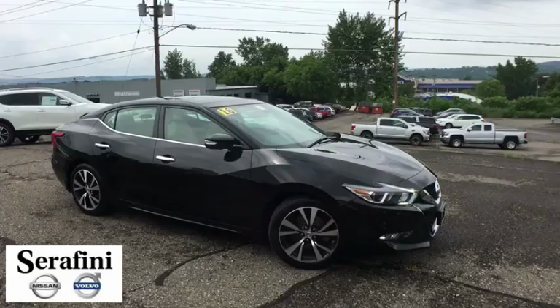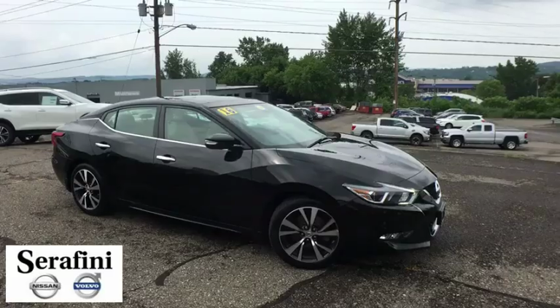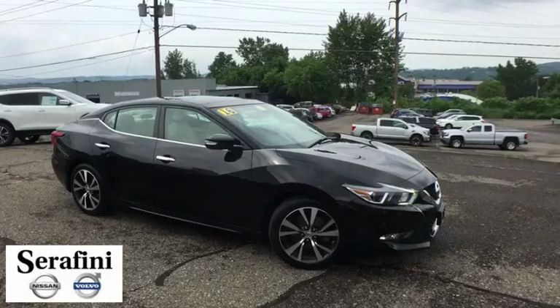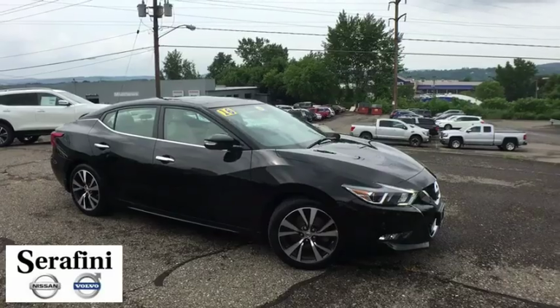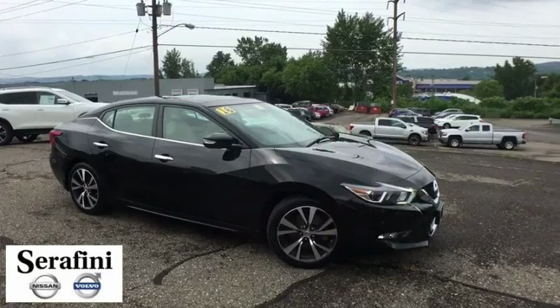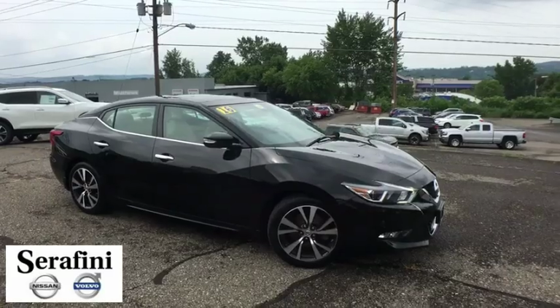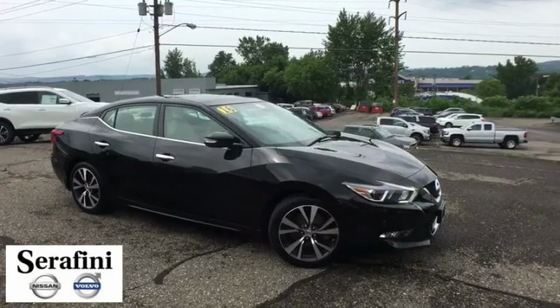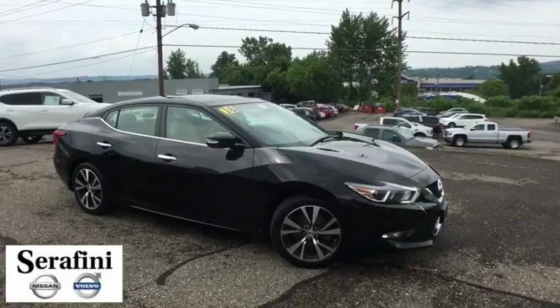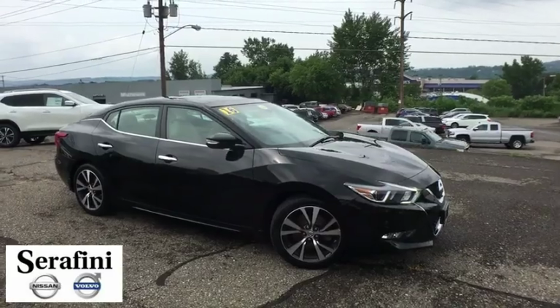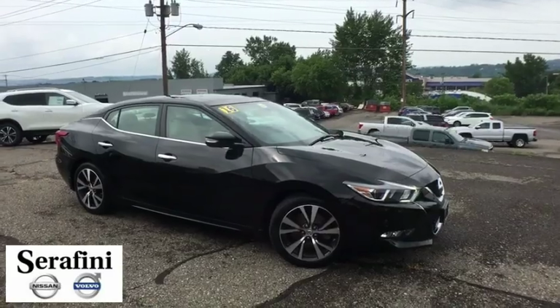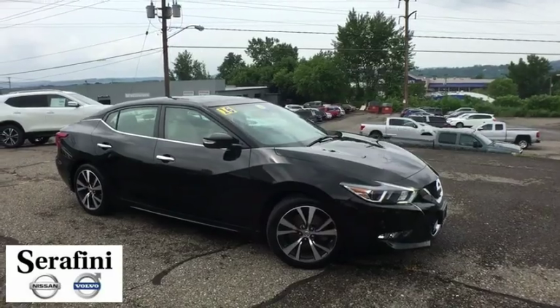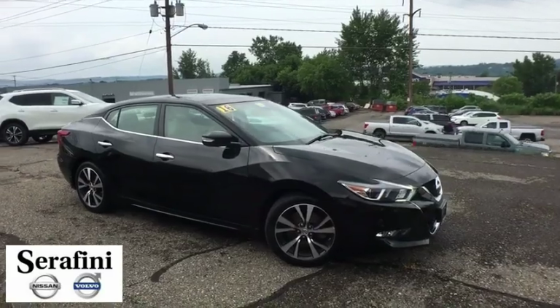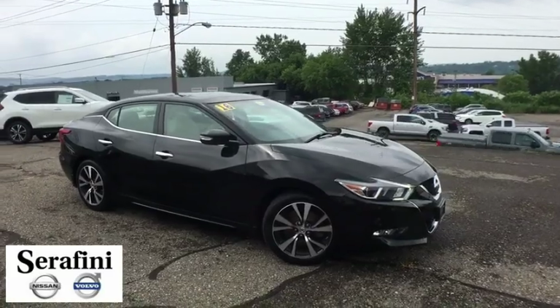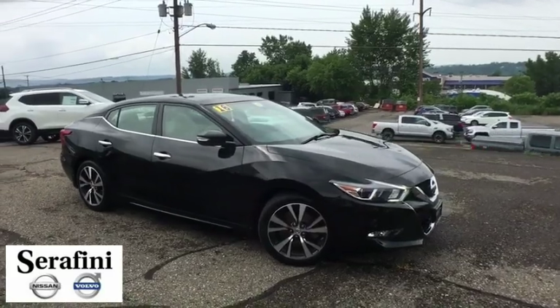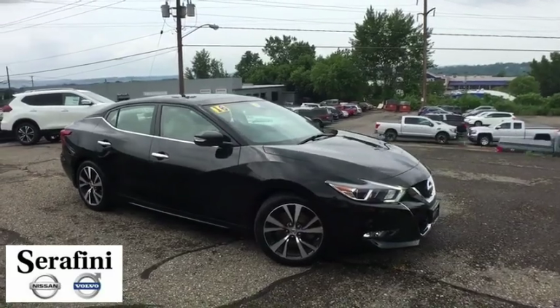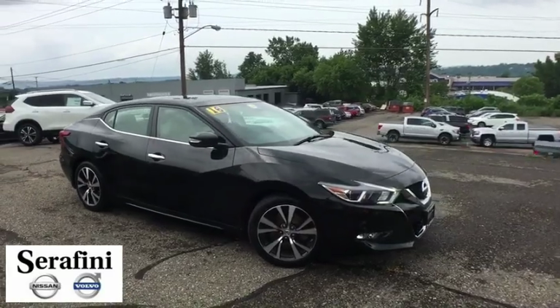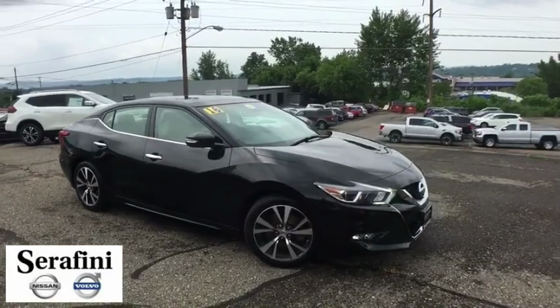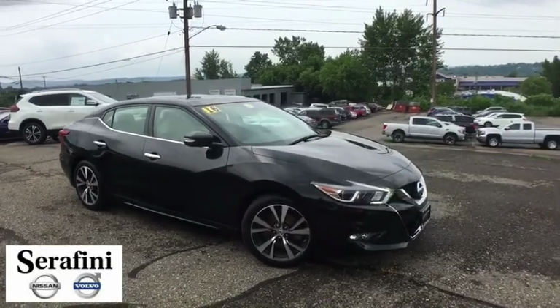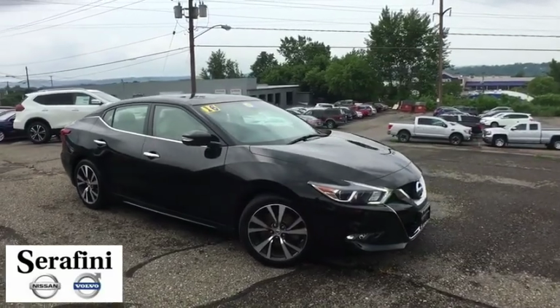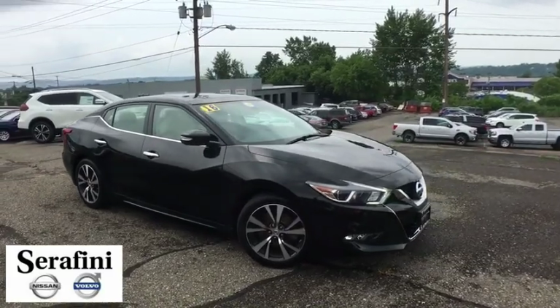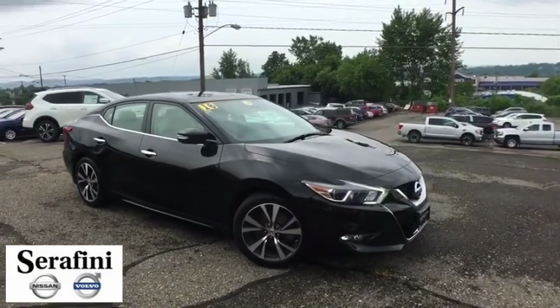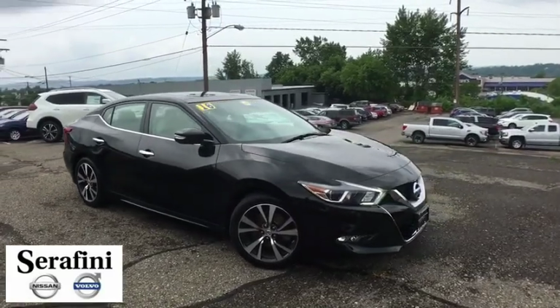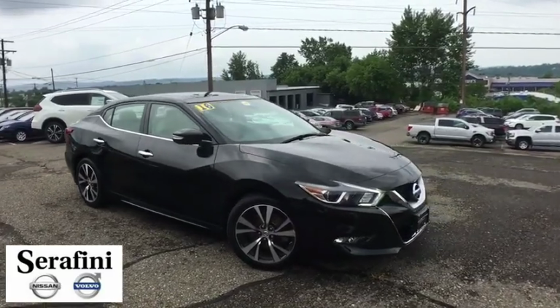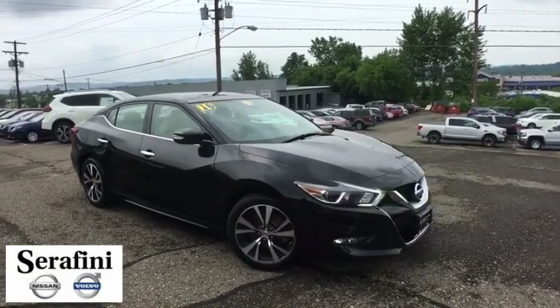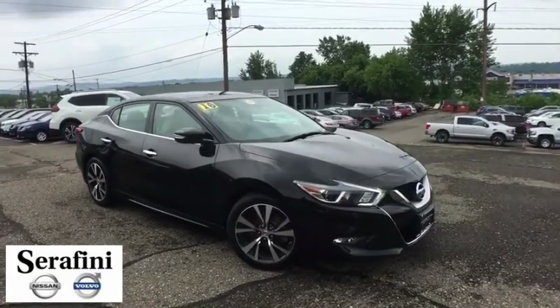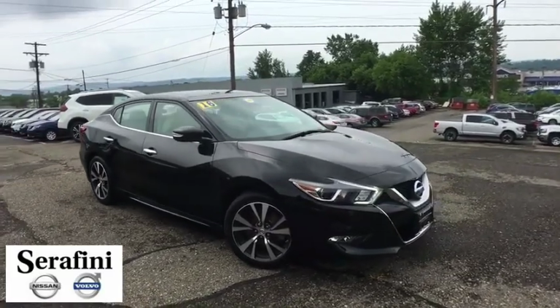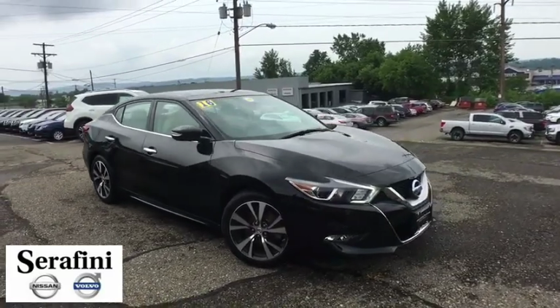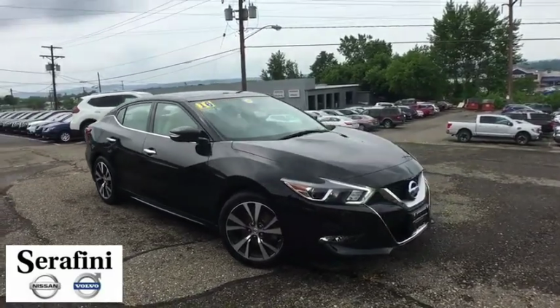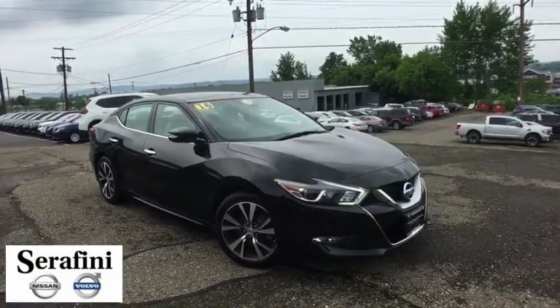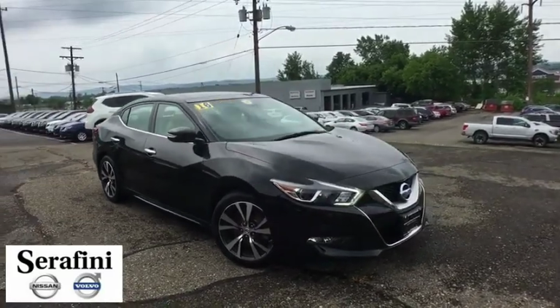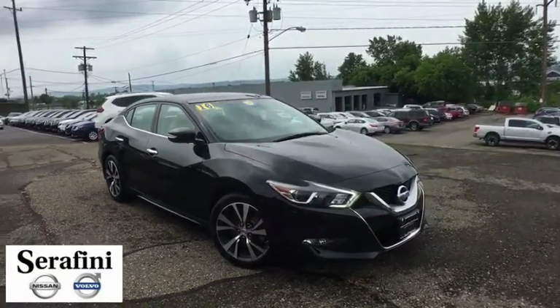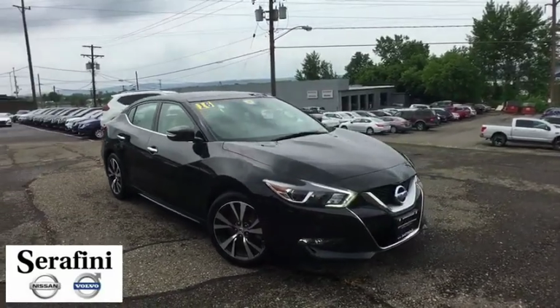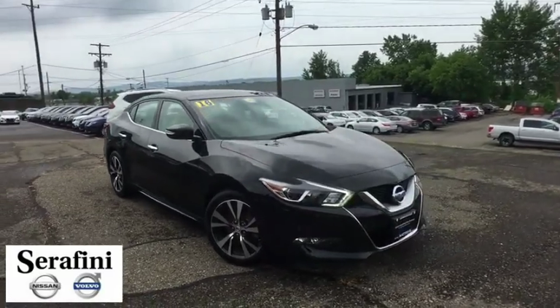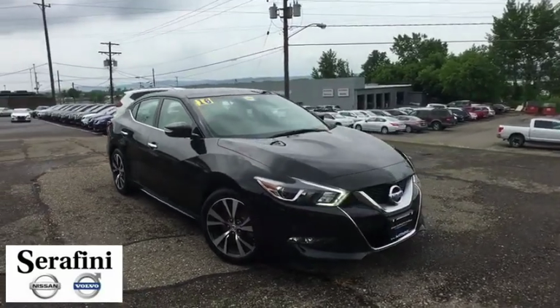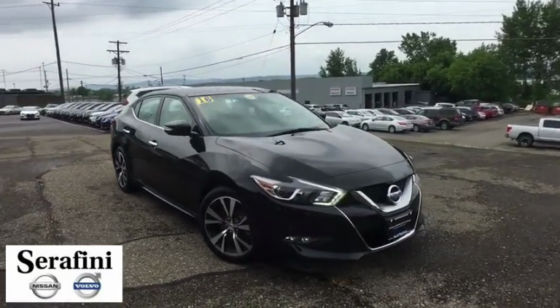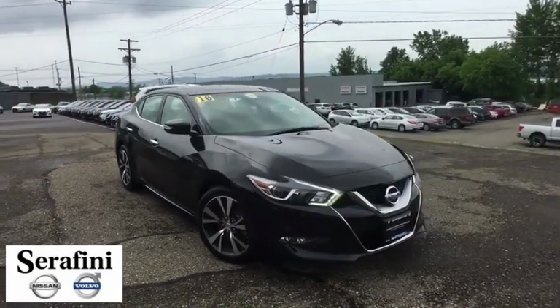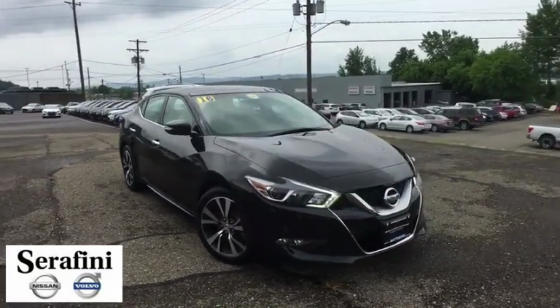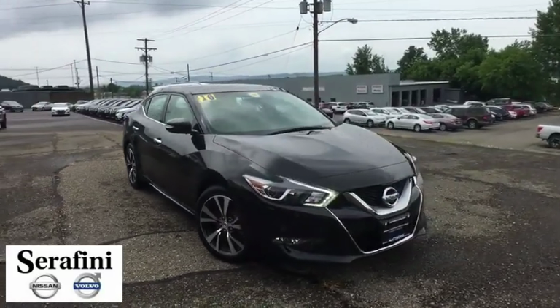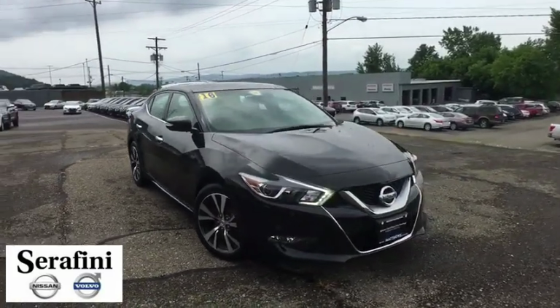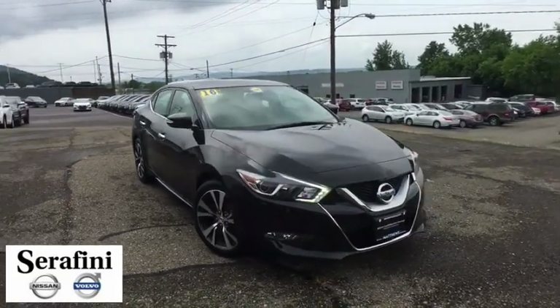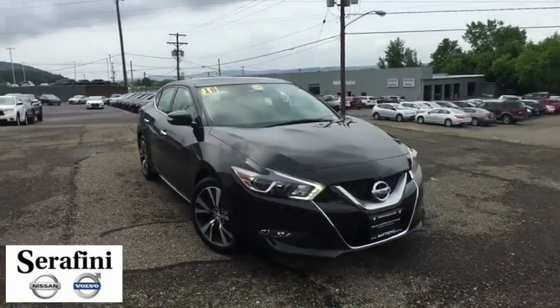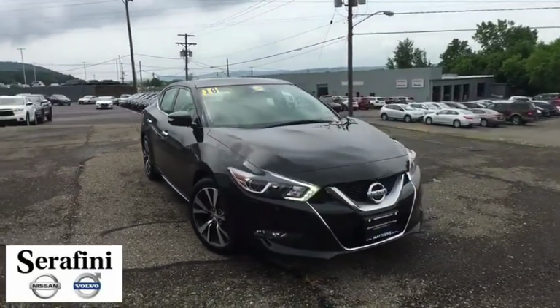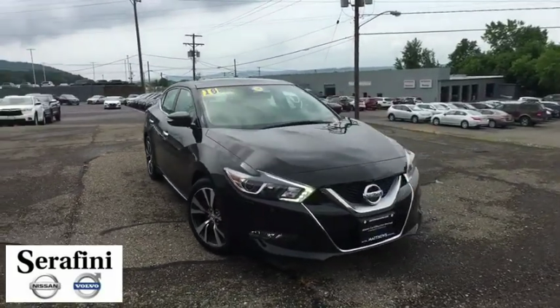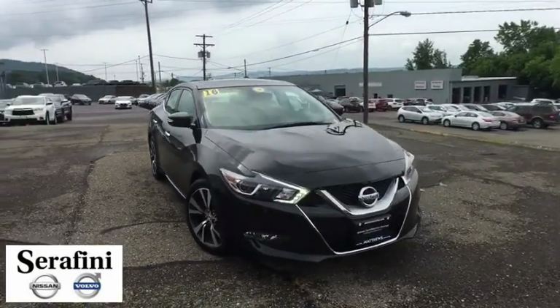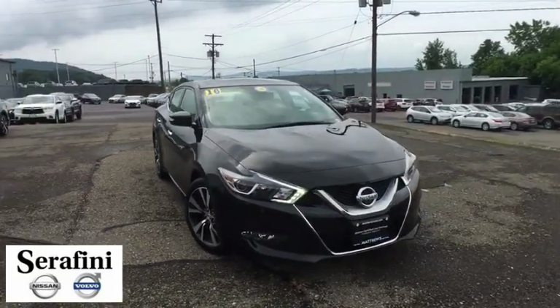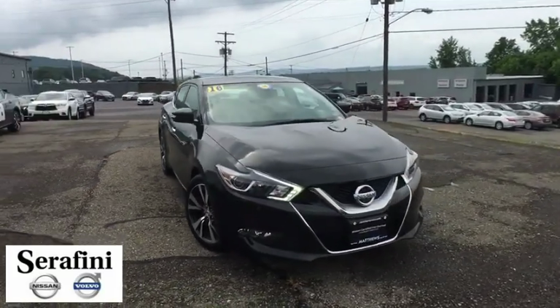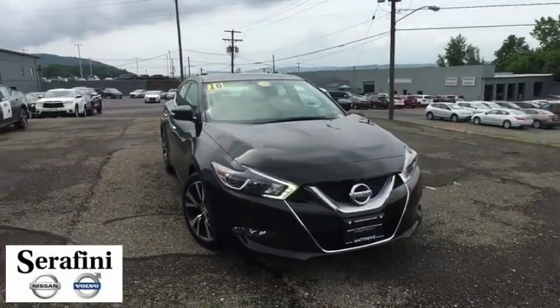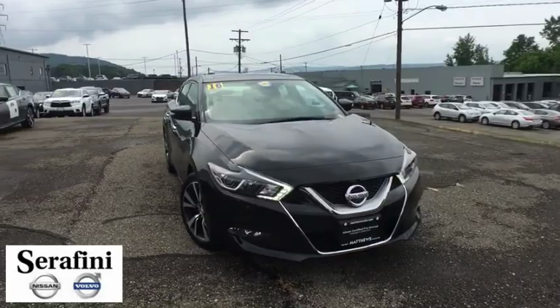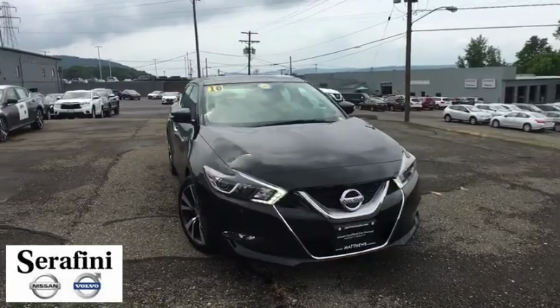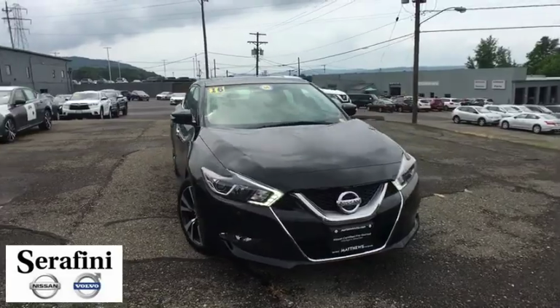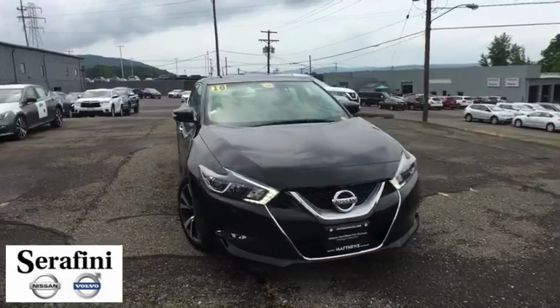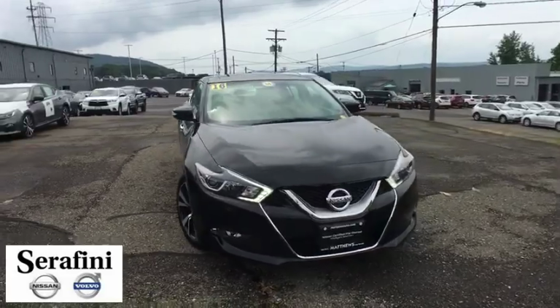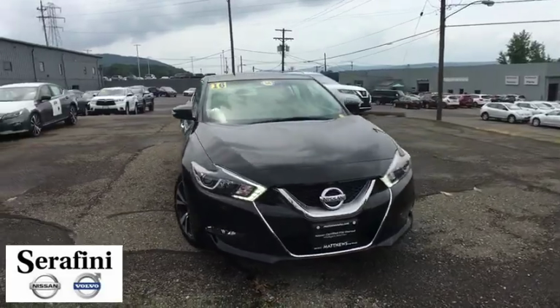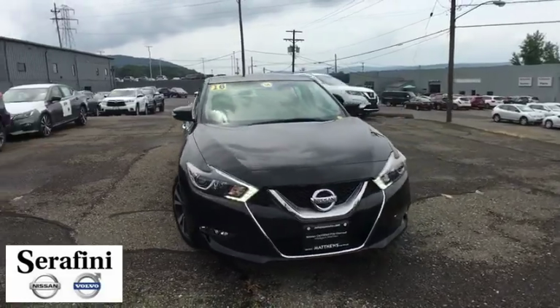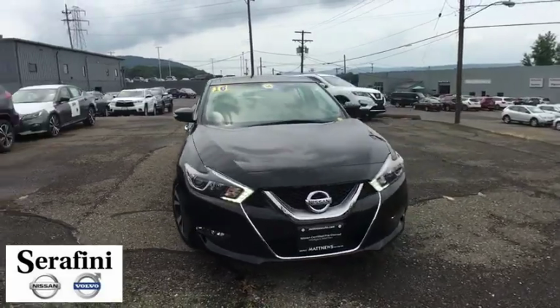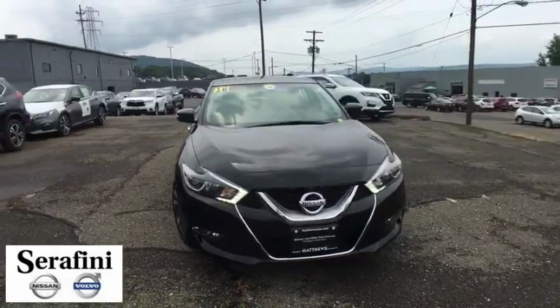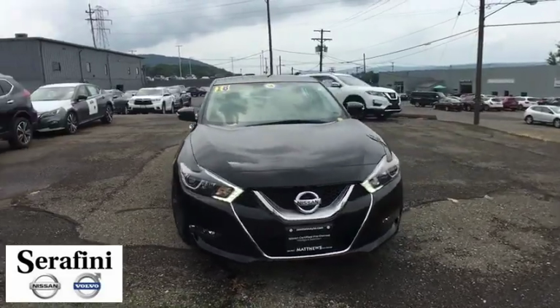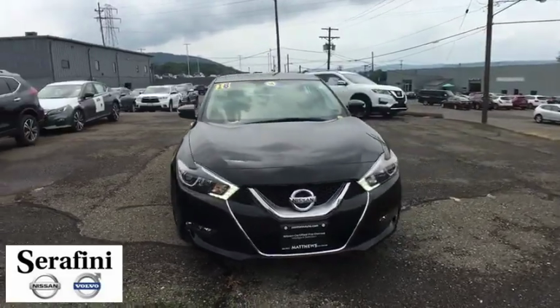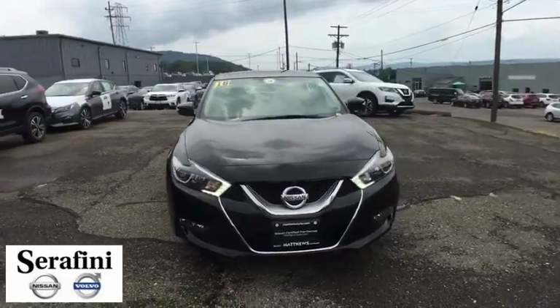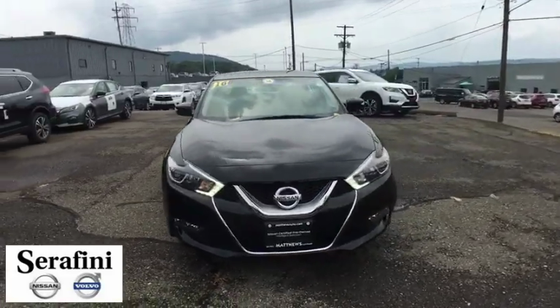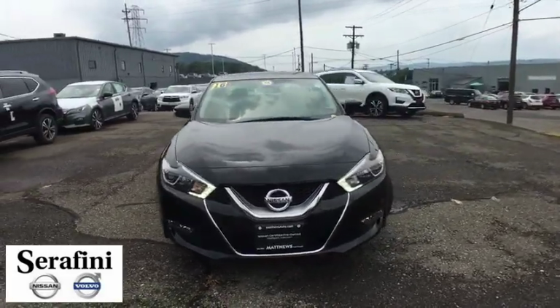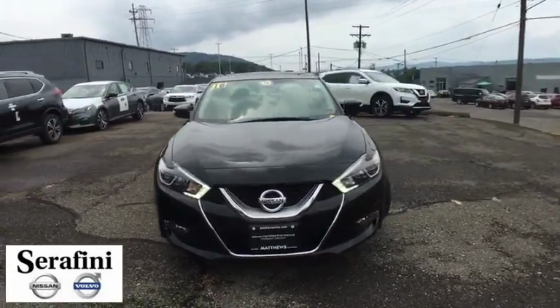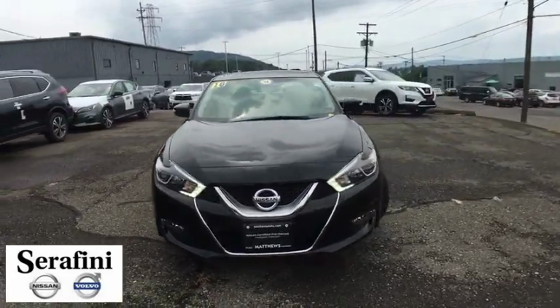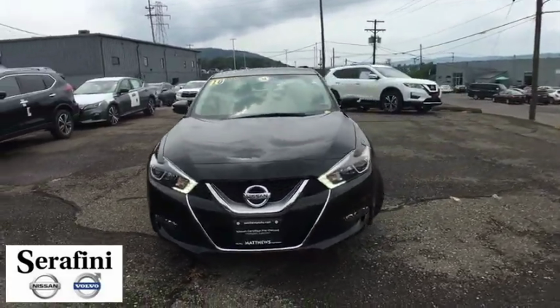Looking for the right vehicle? Check out the 2016 Nissan Maxima. Maxima offers elegance with an edge.